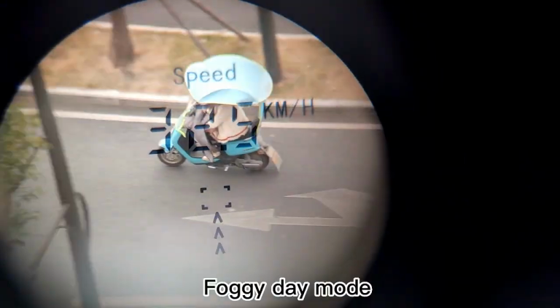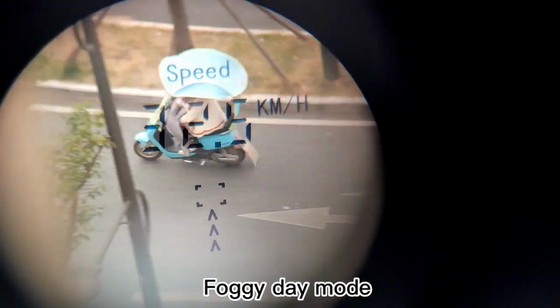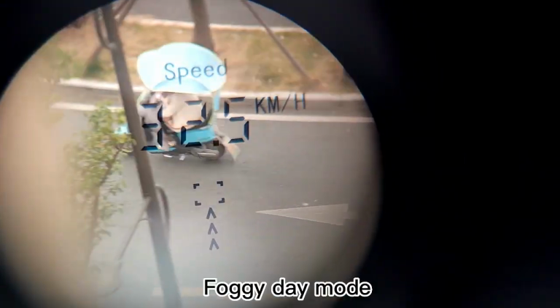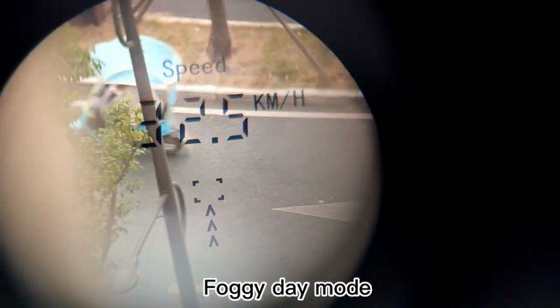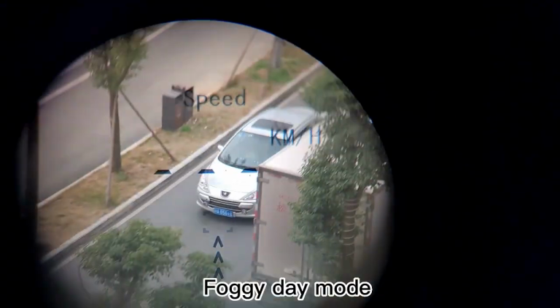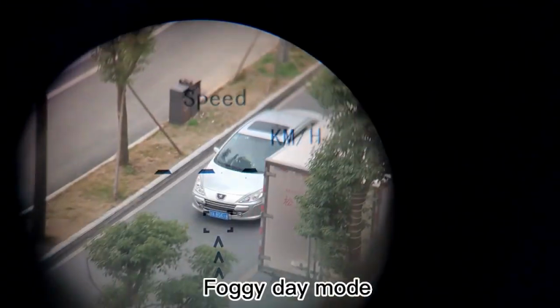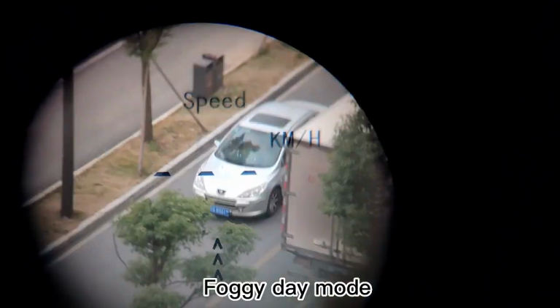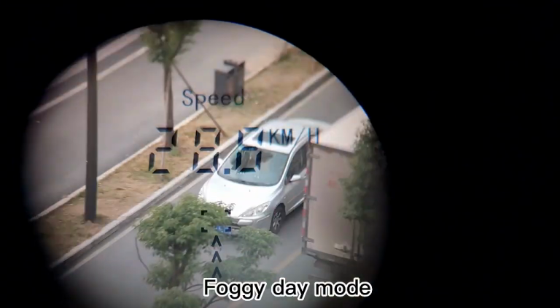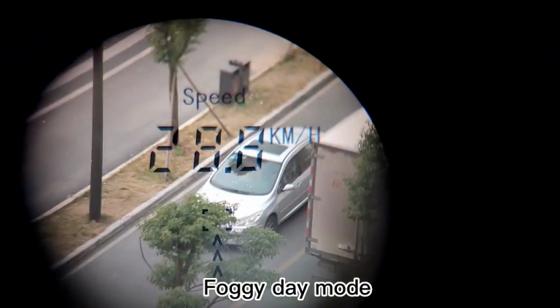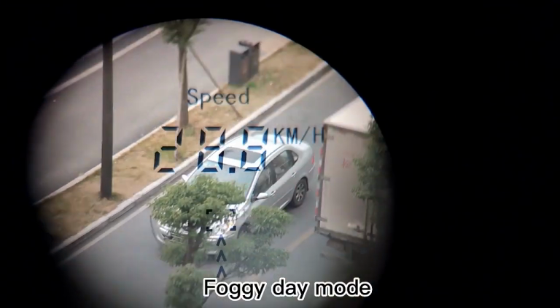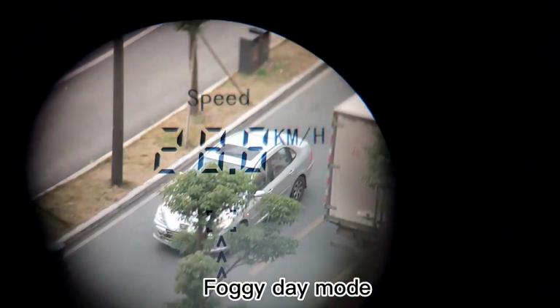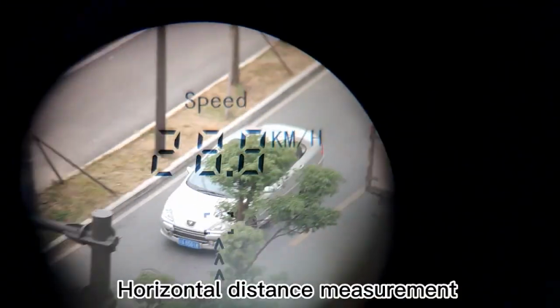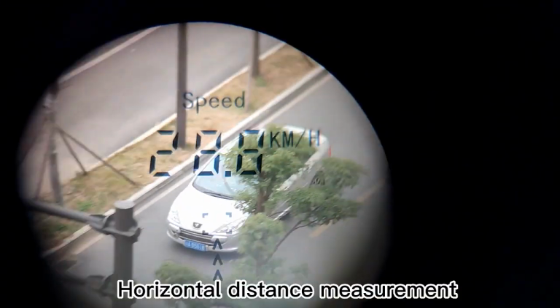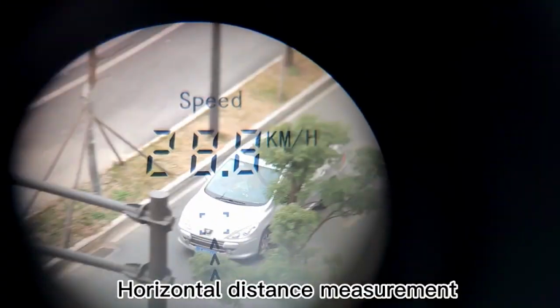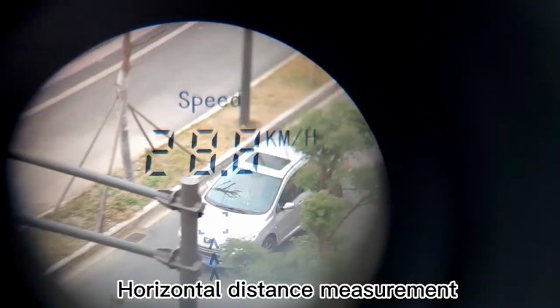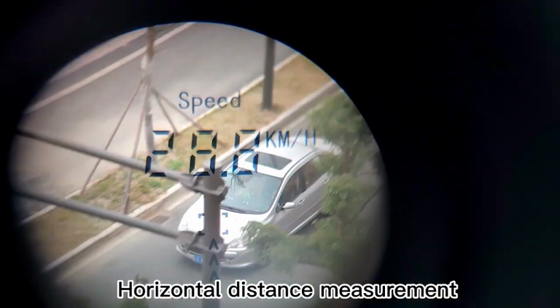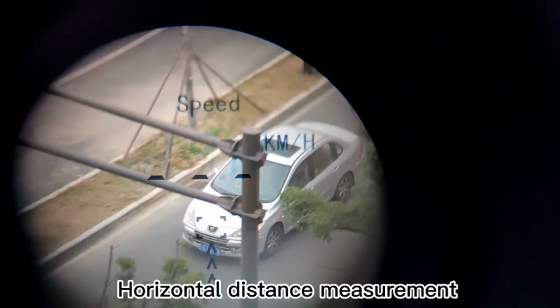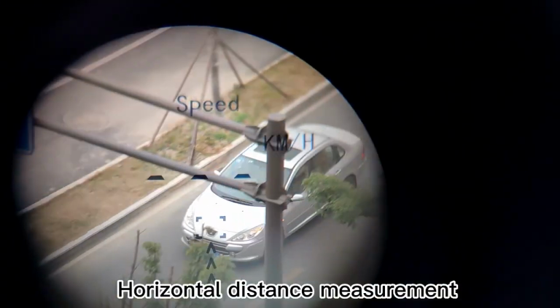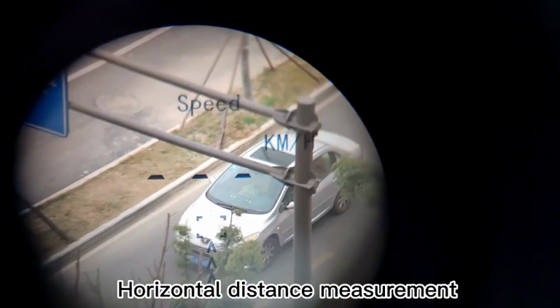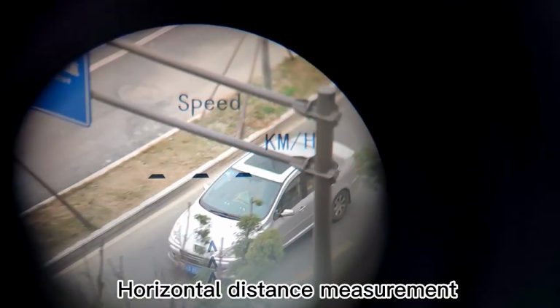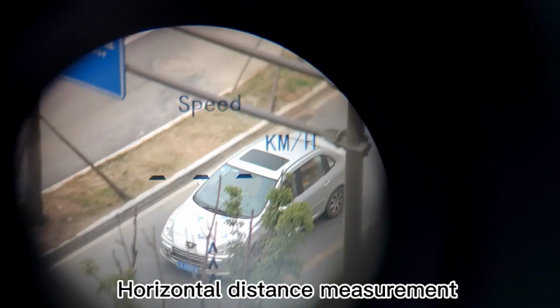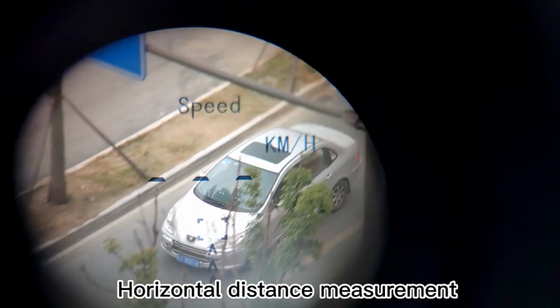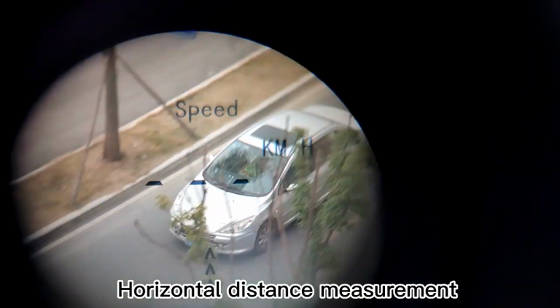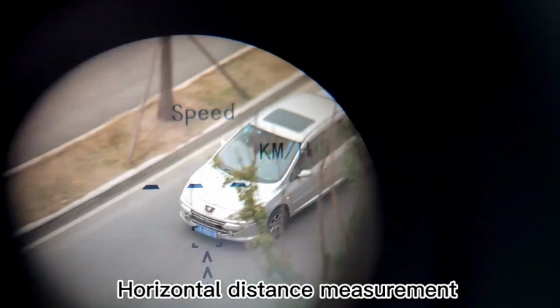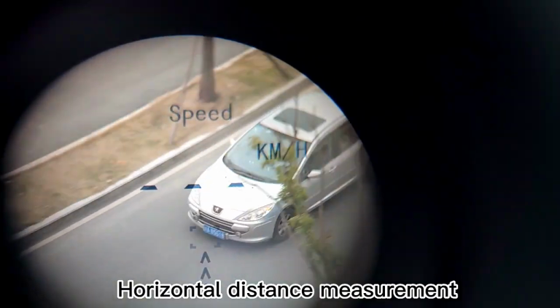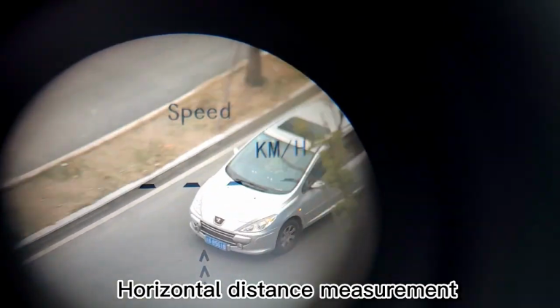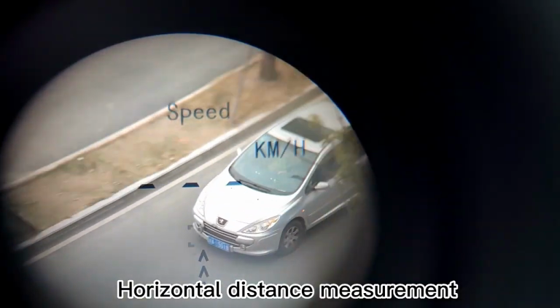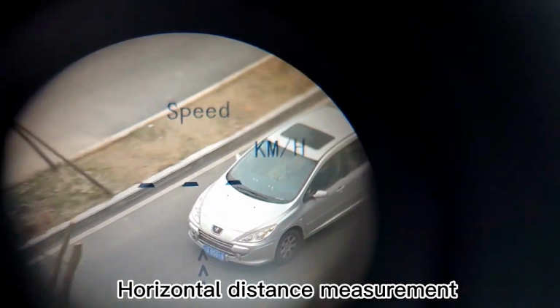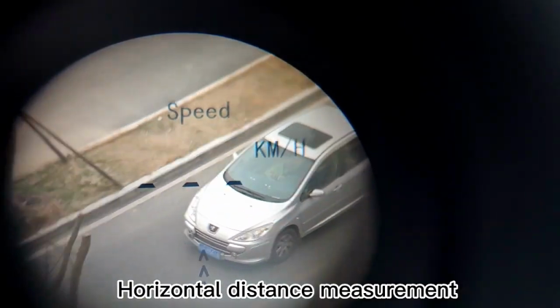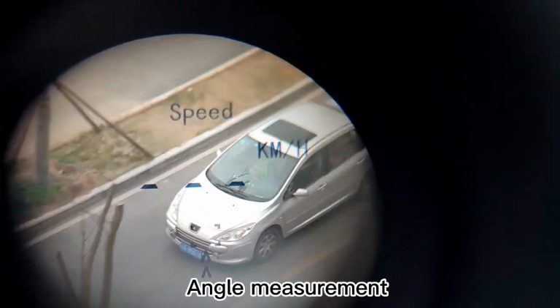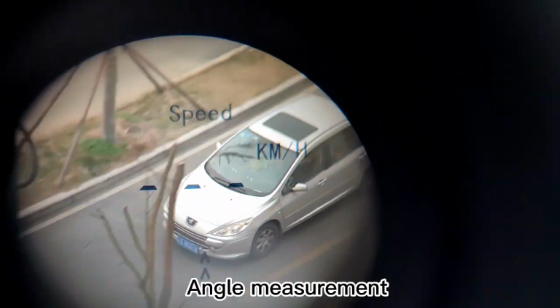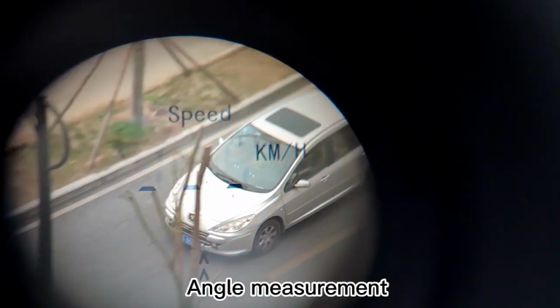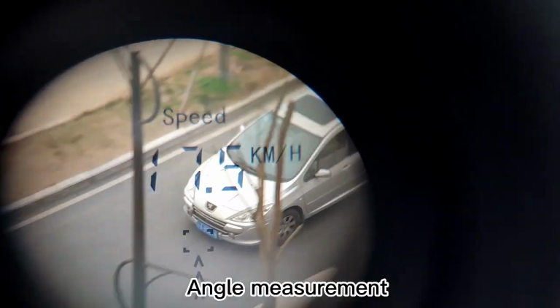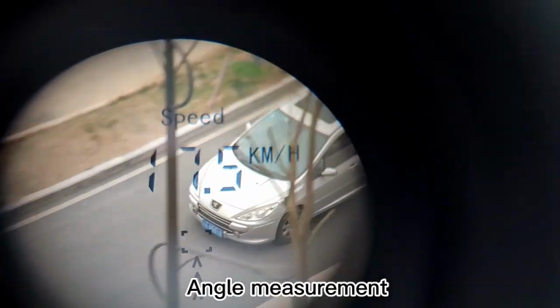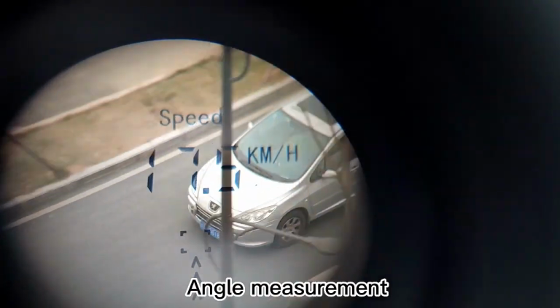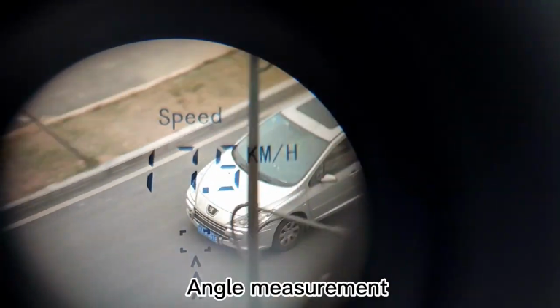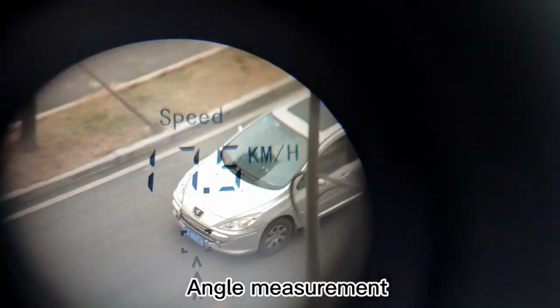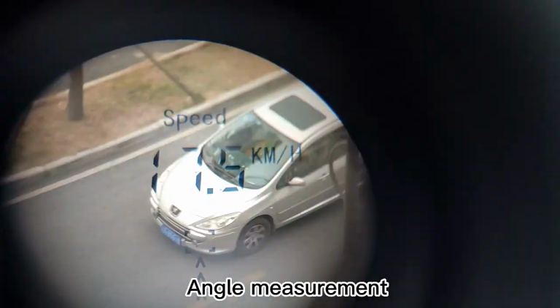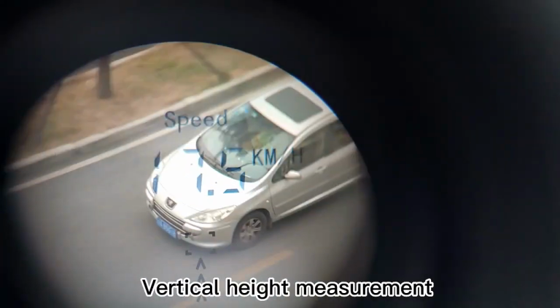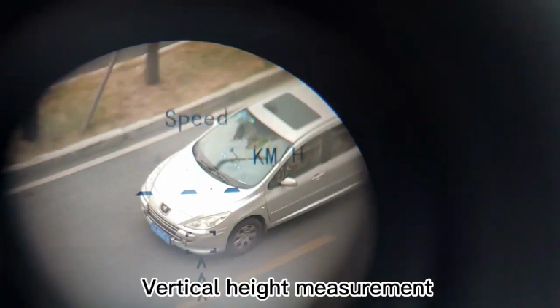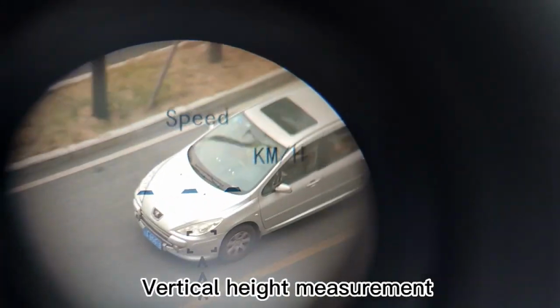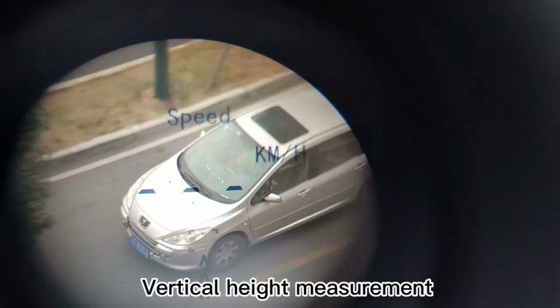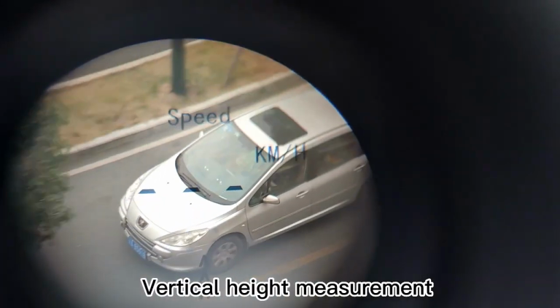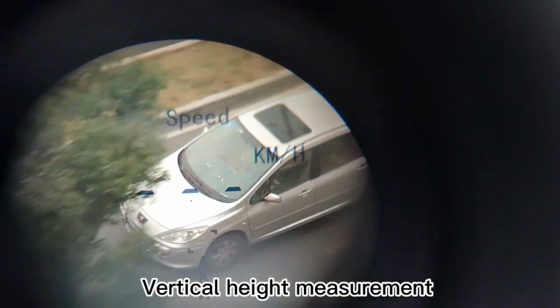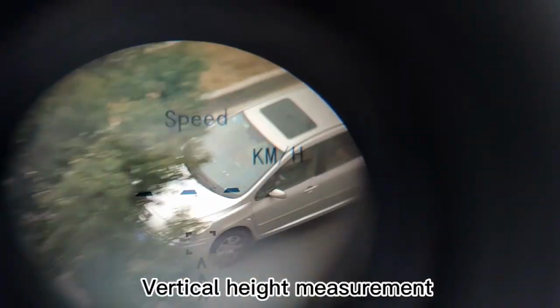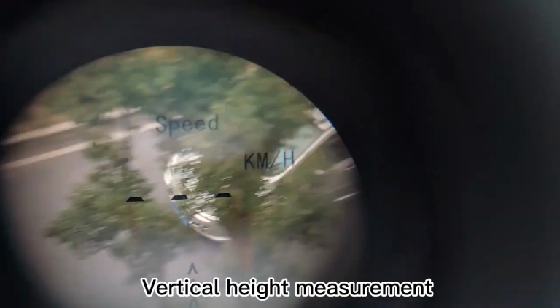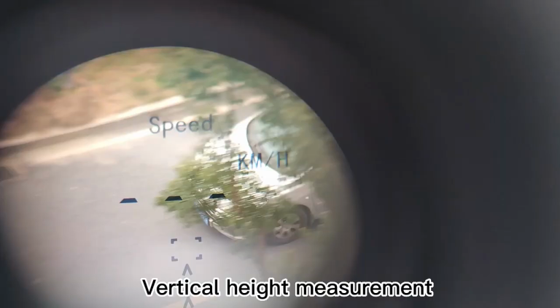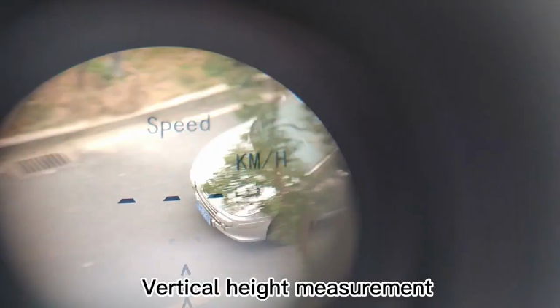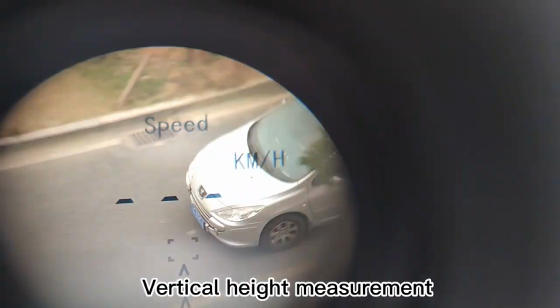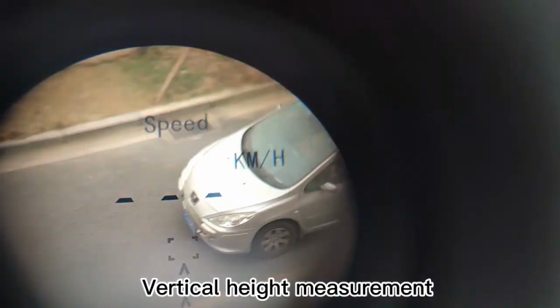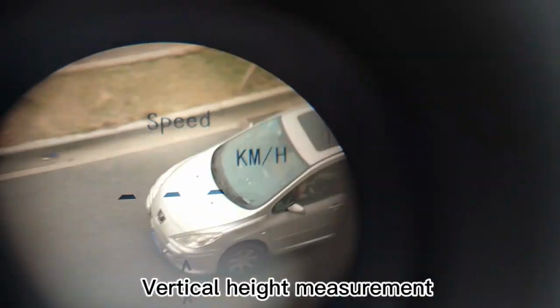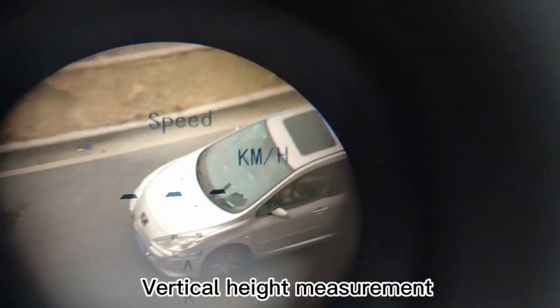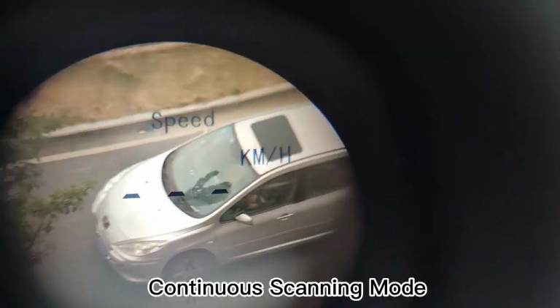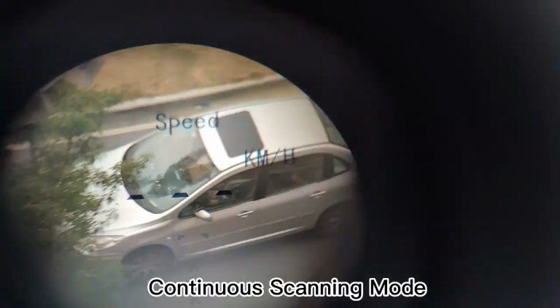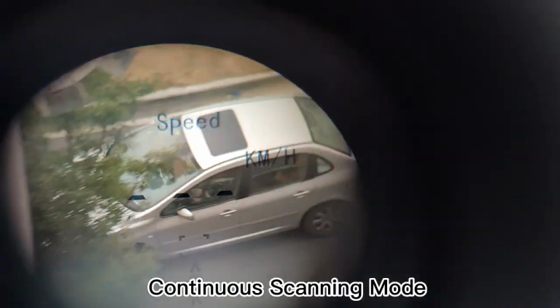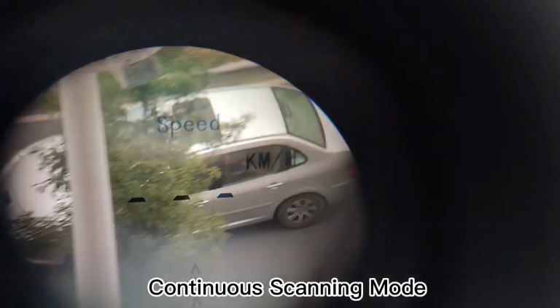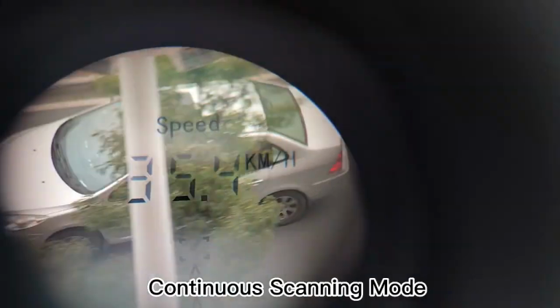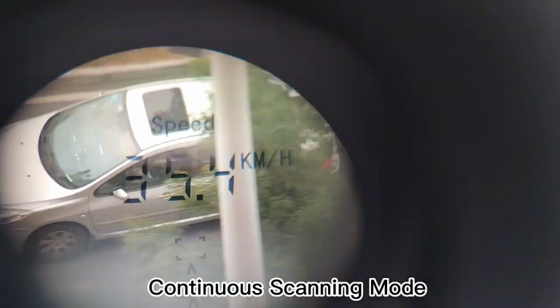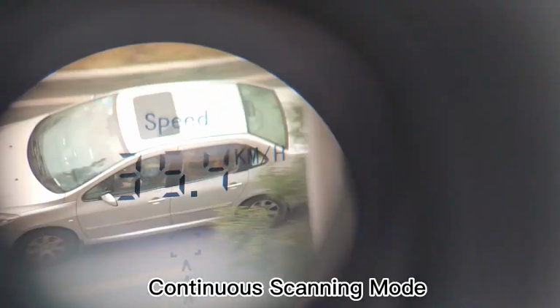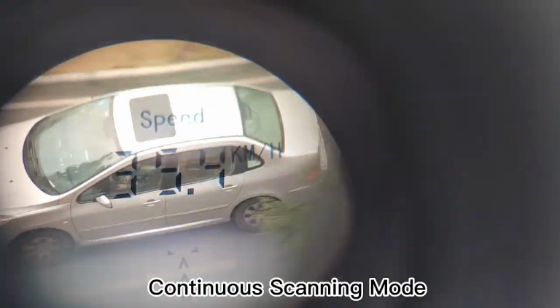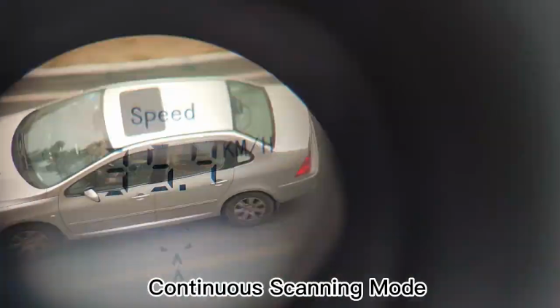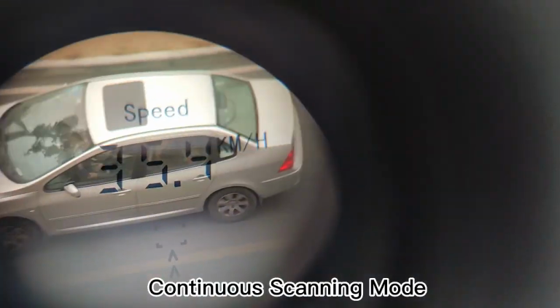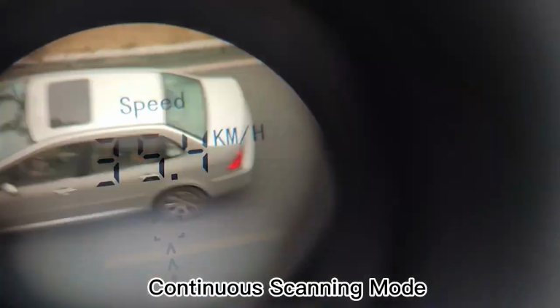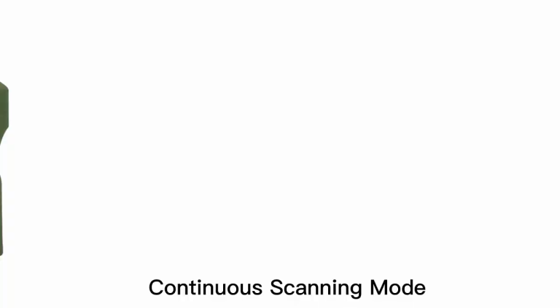Additional features include foggy day mode, horizontal distance measurement, angle measurement, vertical height measurement, and continuous scanning mode.